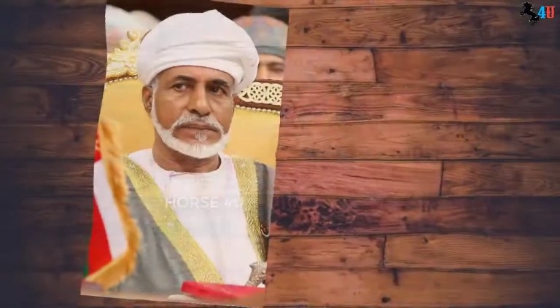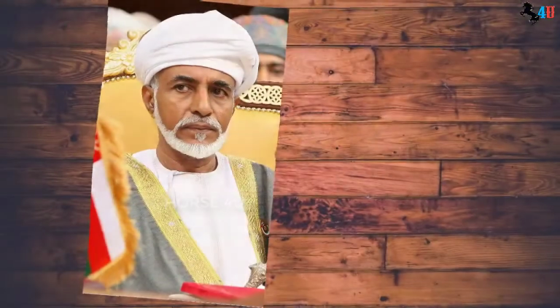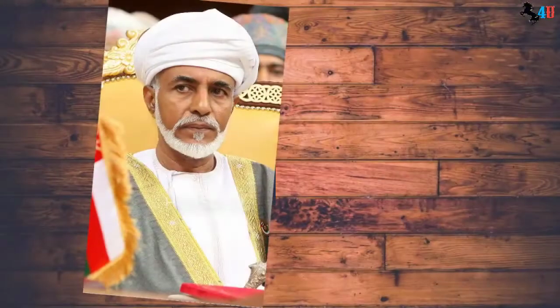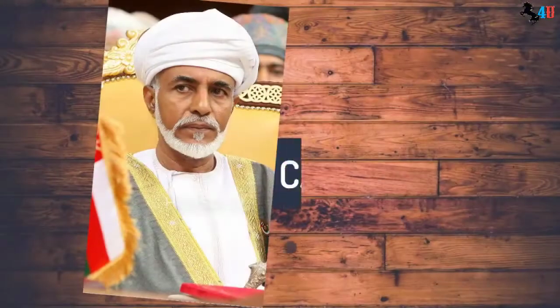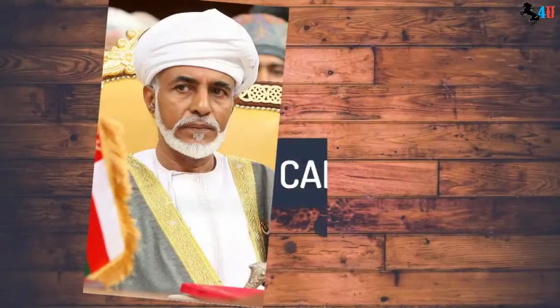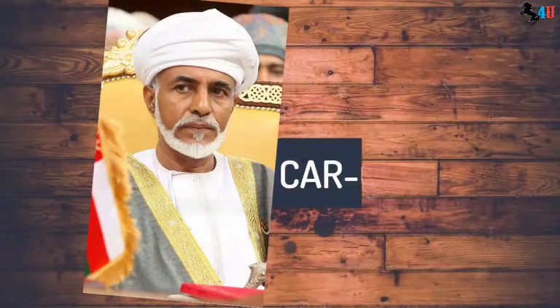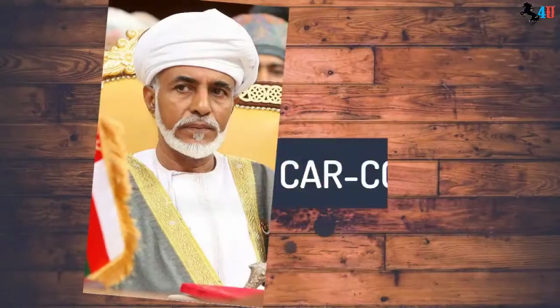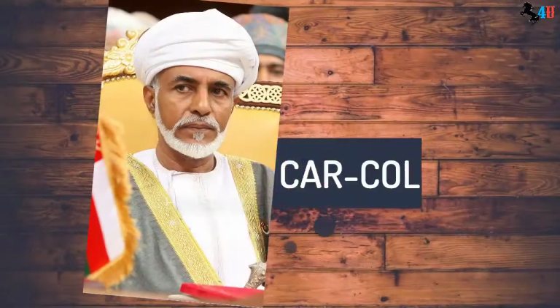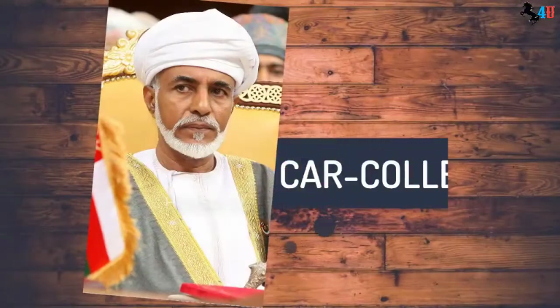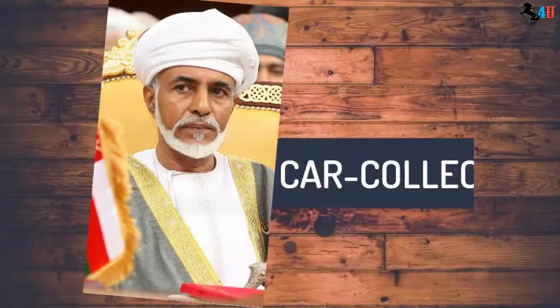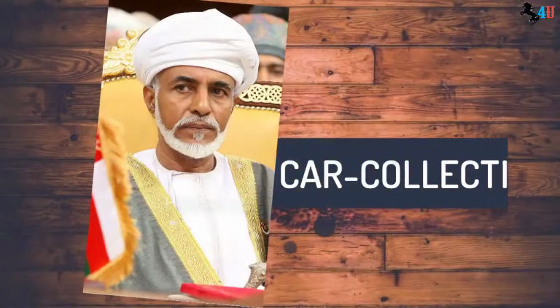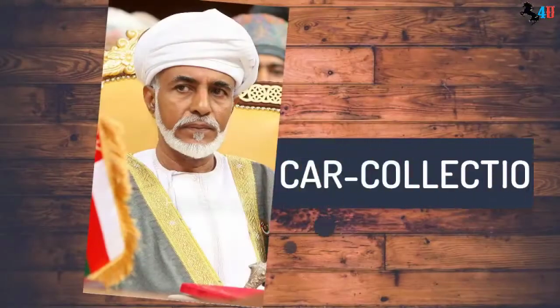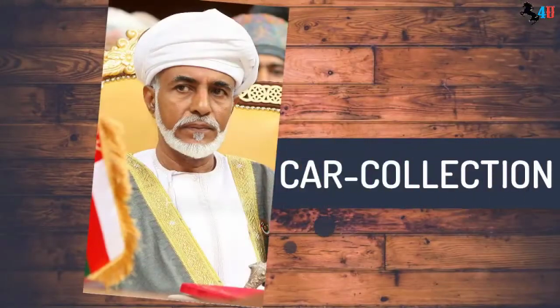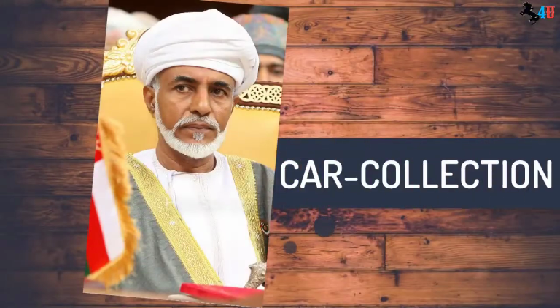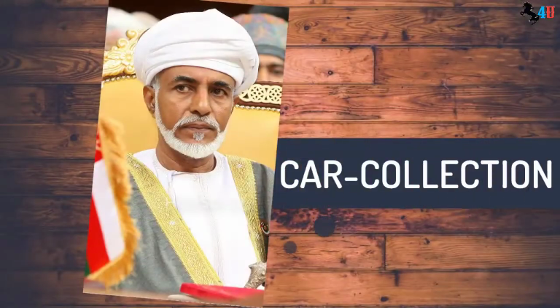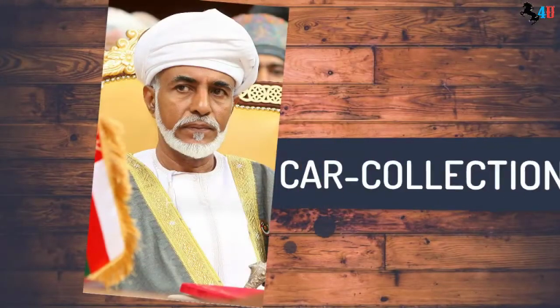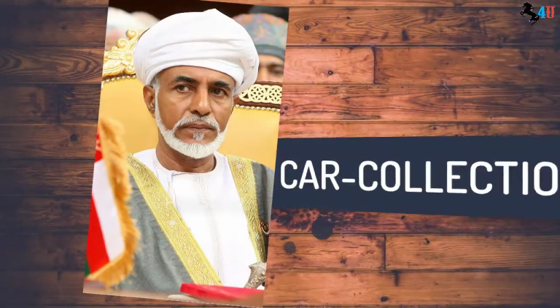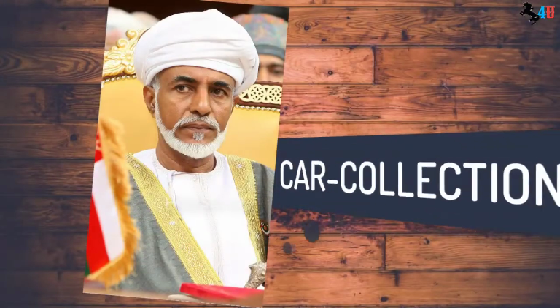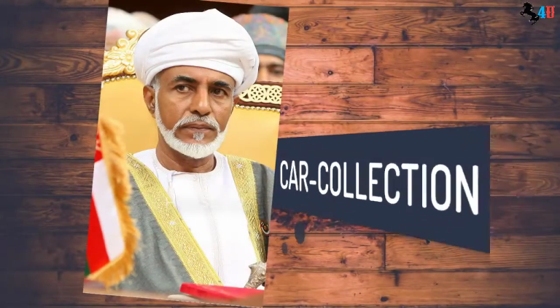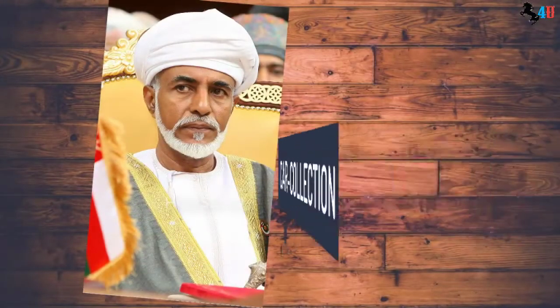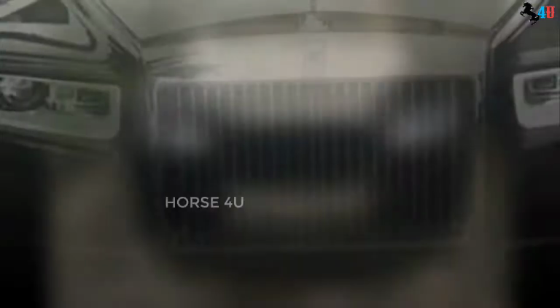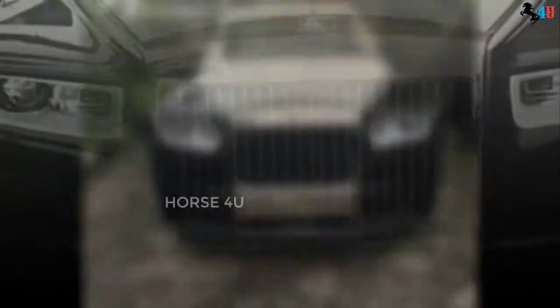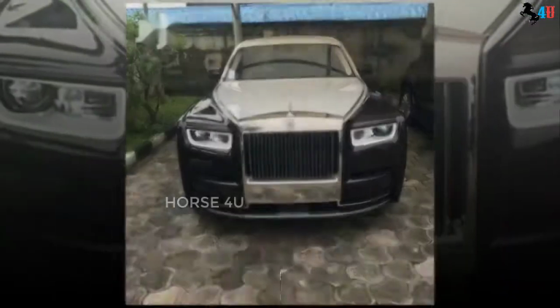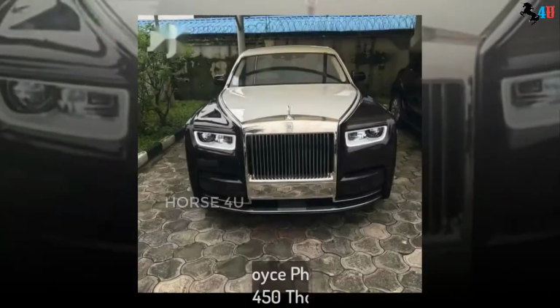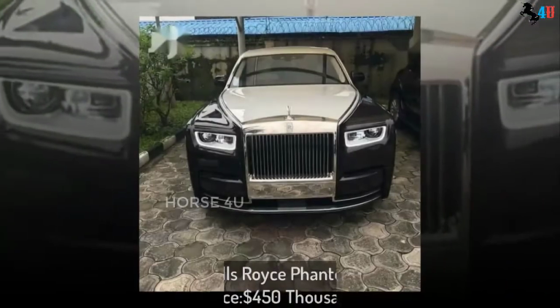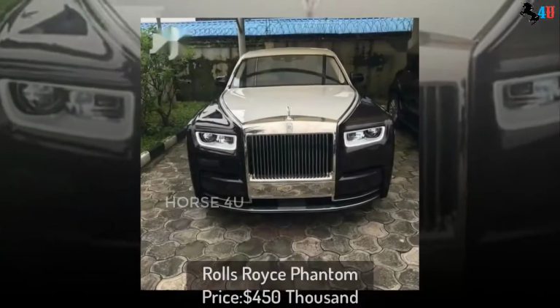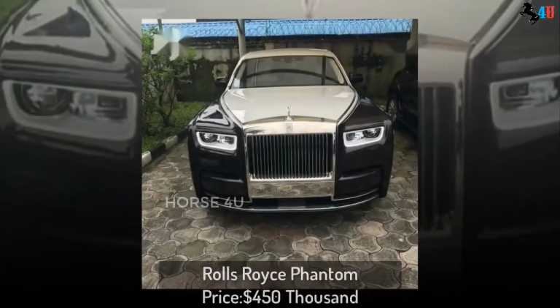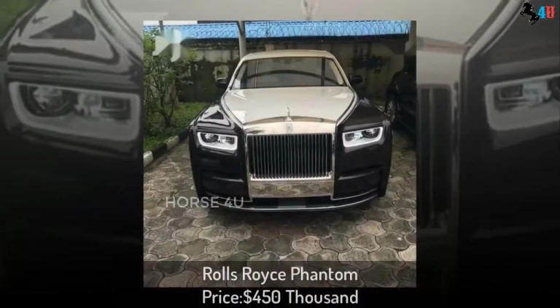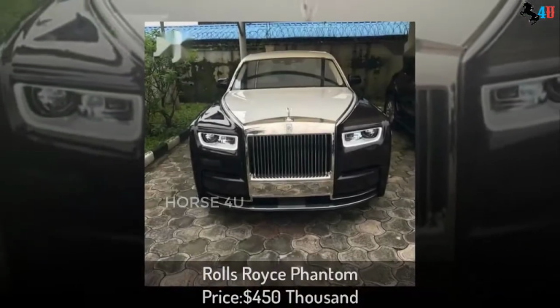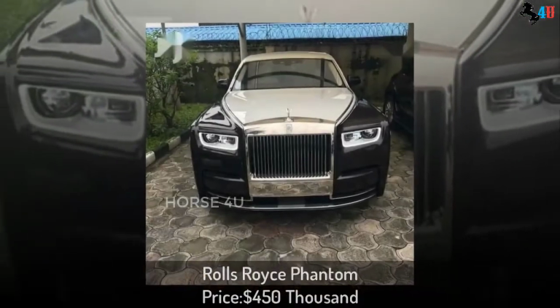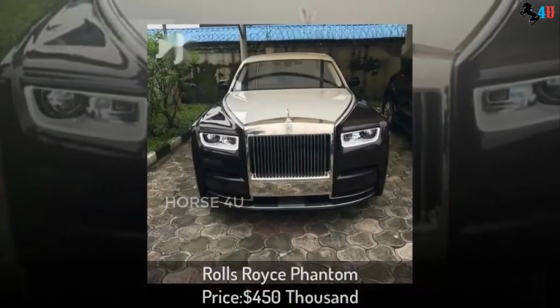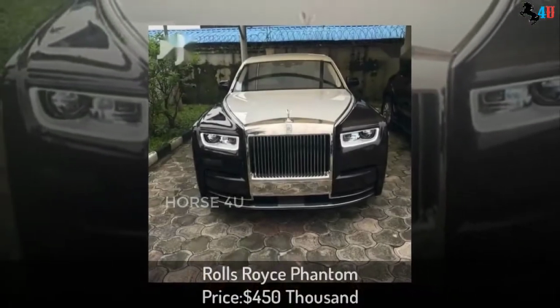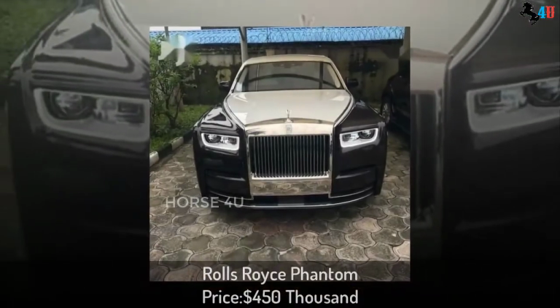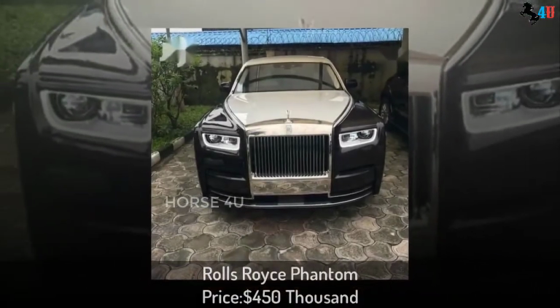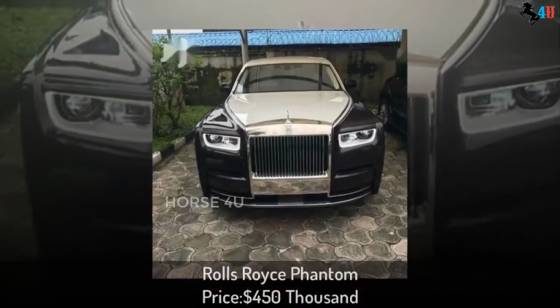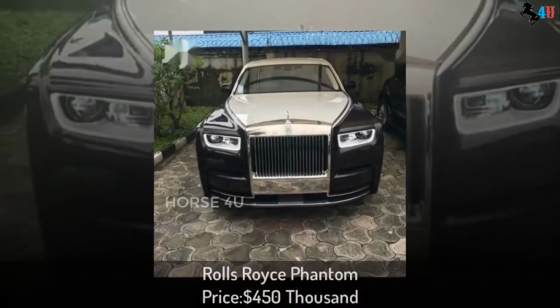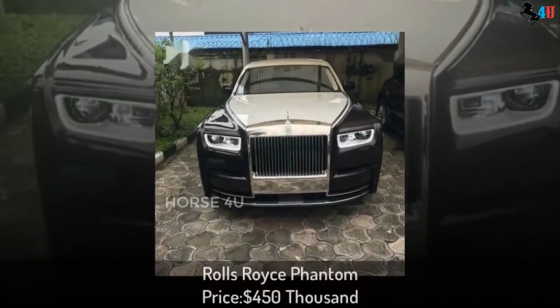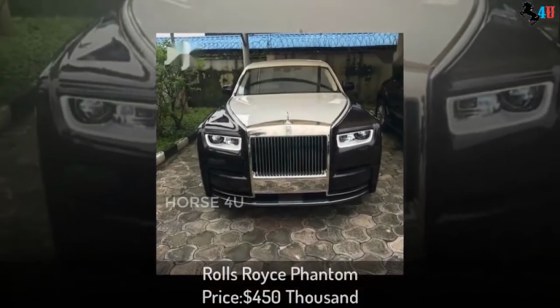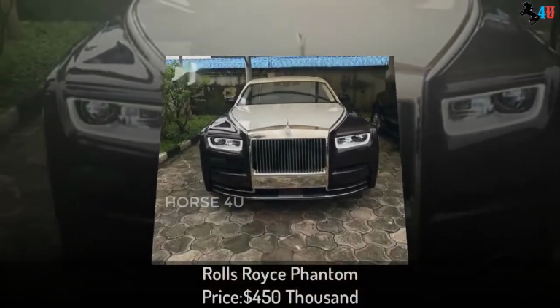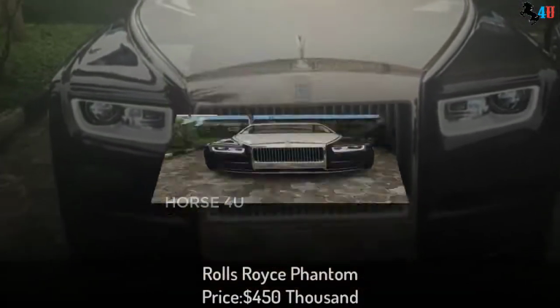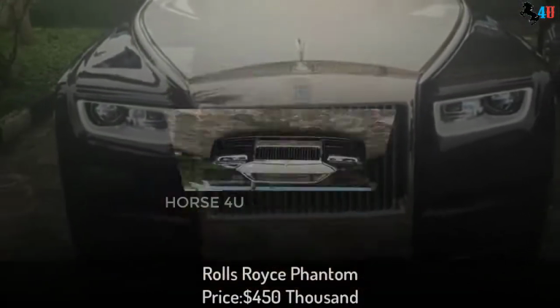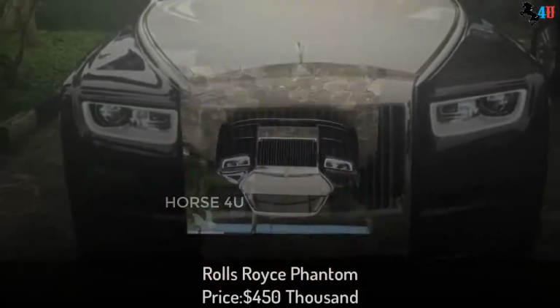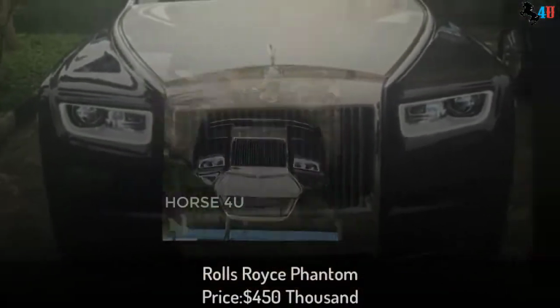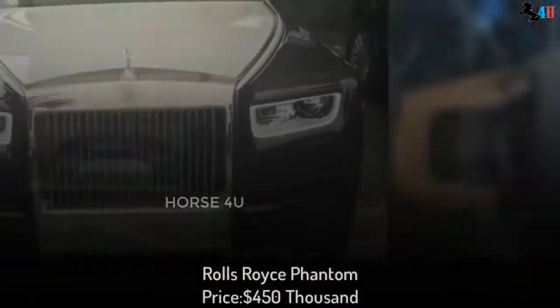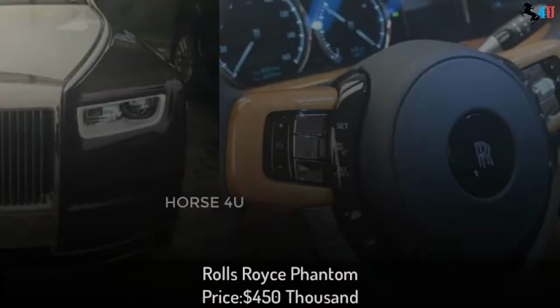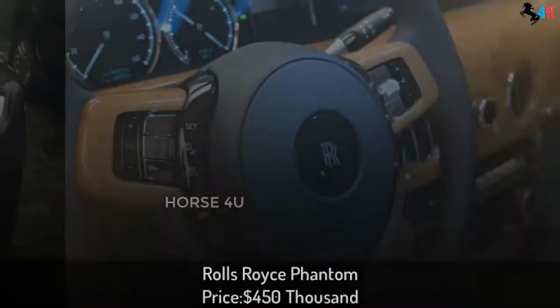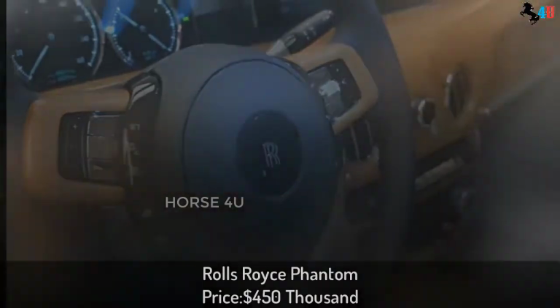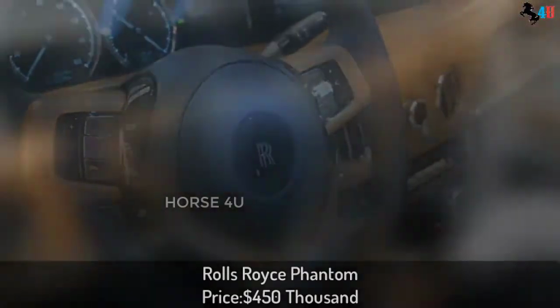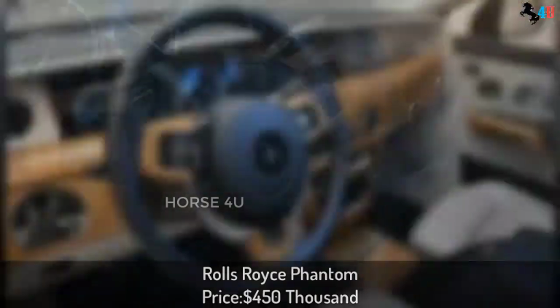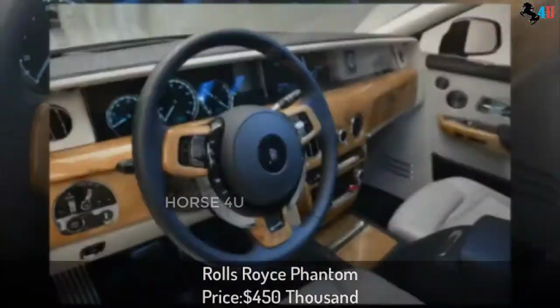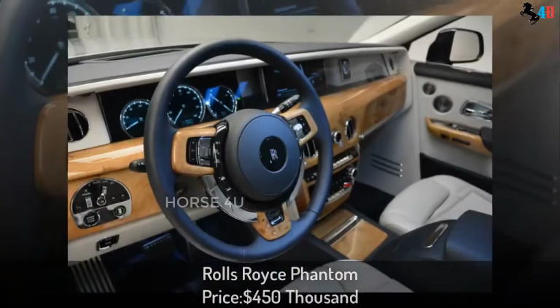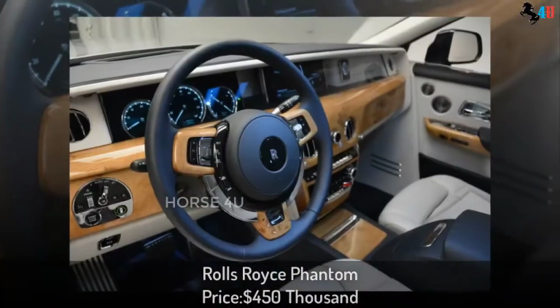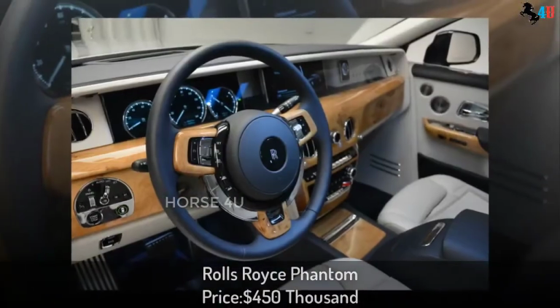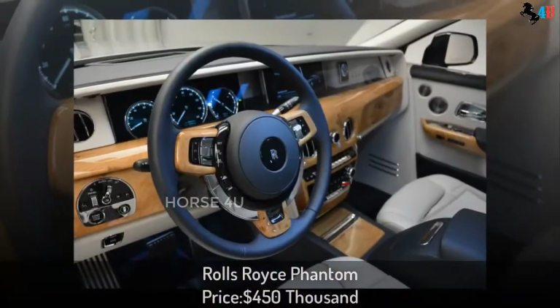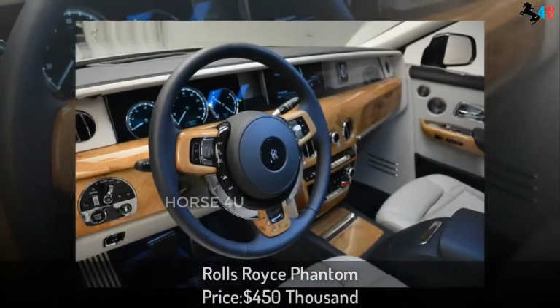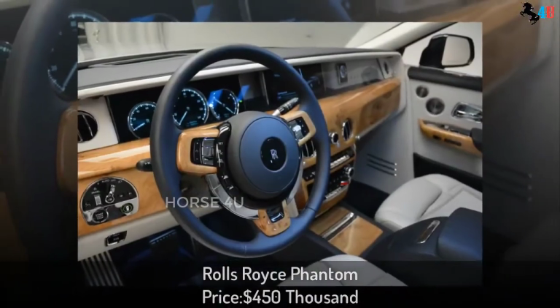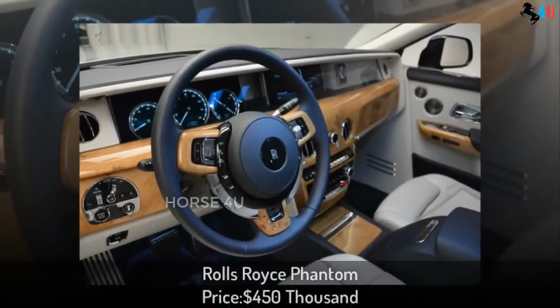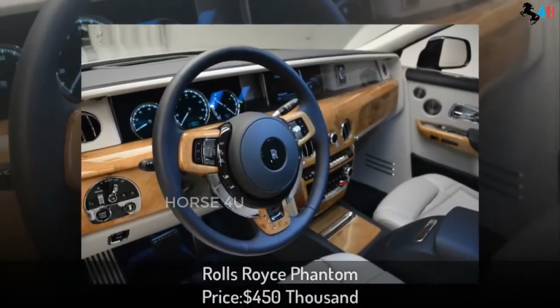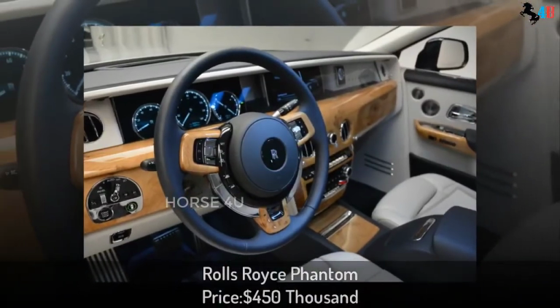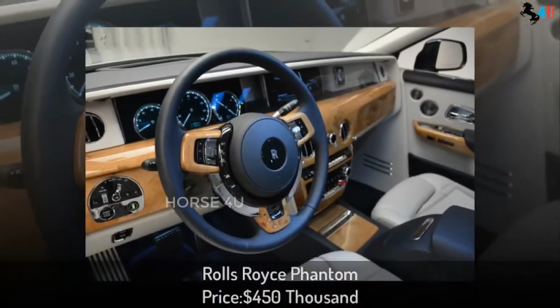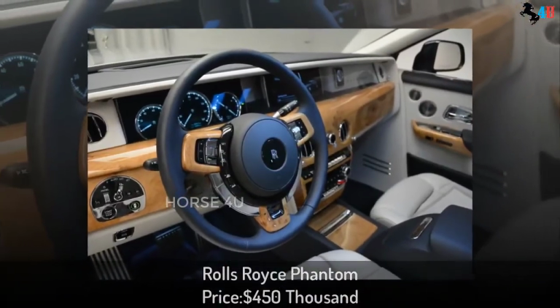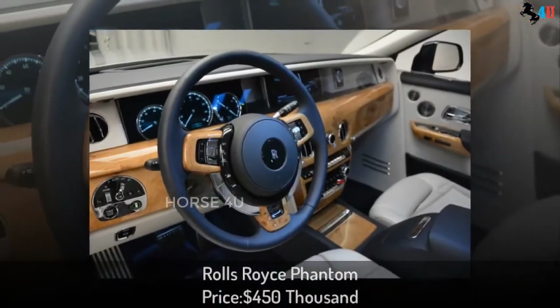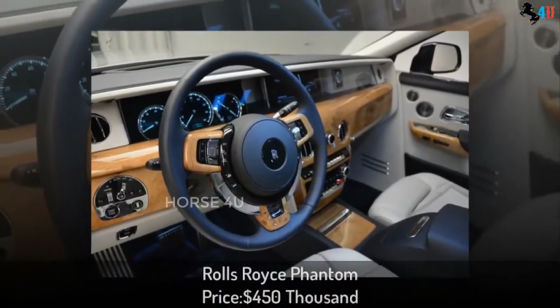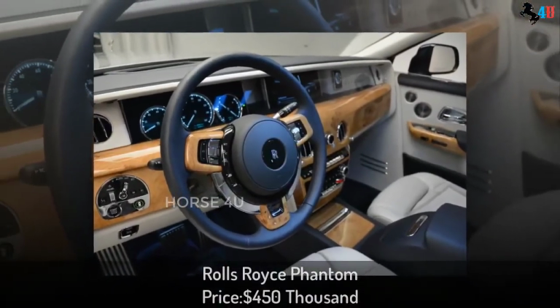Car Collection. Rolls Royce Phantom, price $450,000.